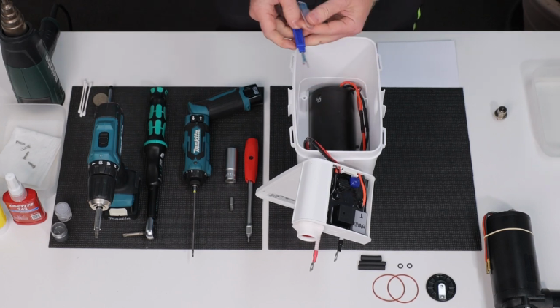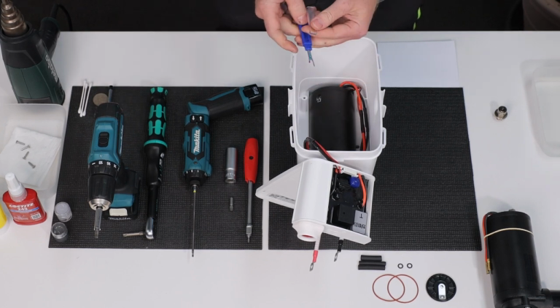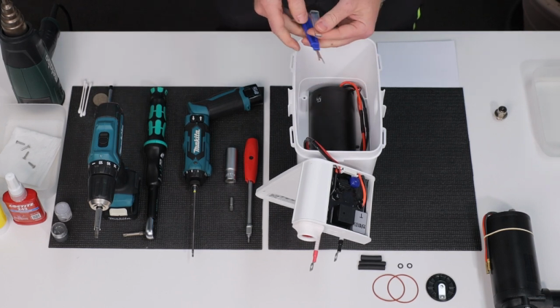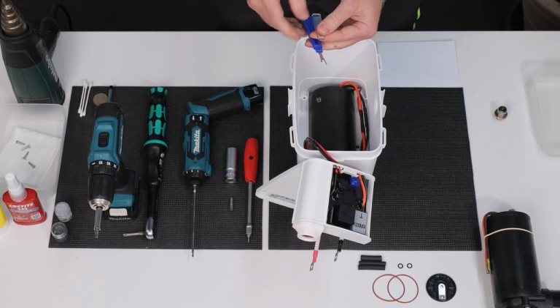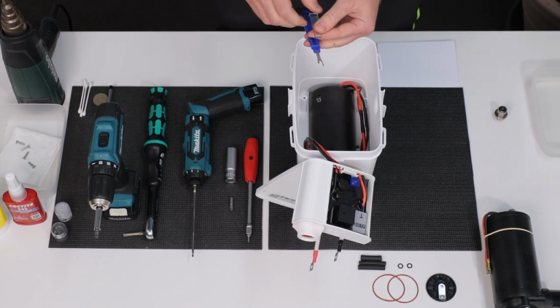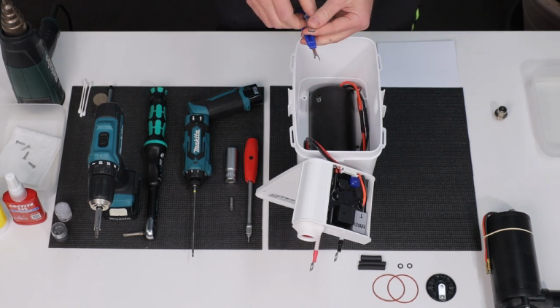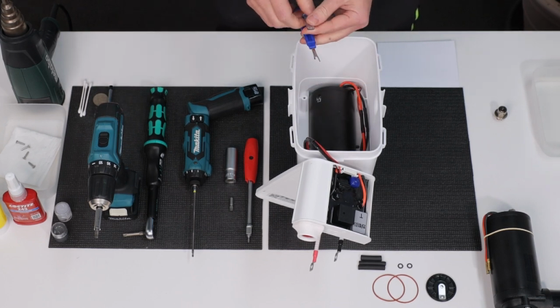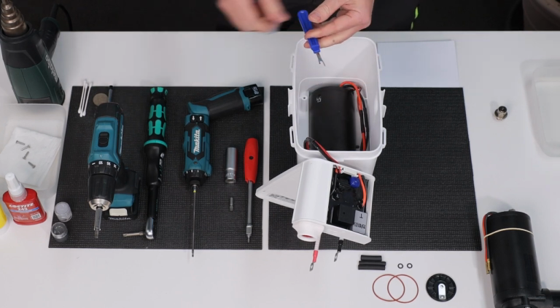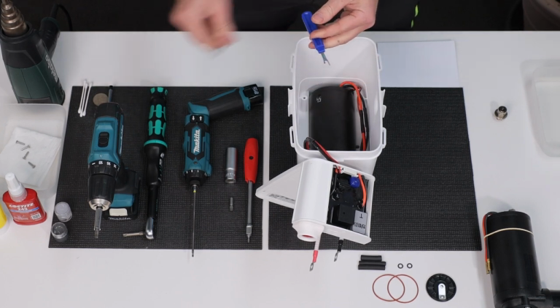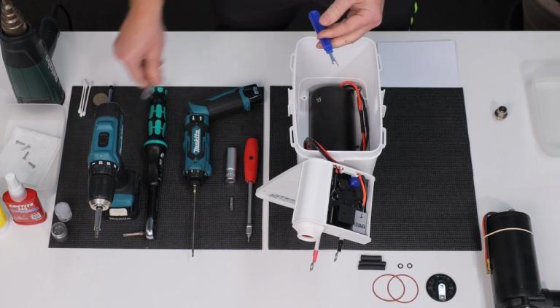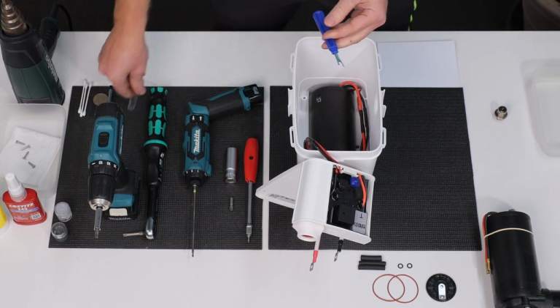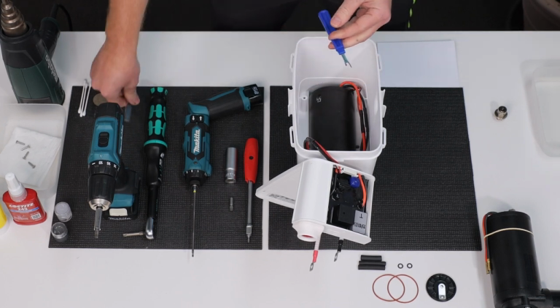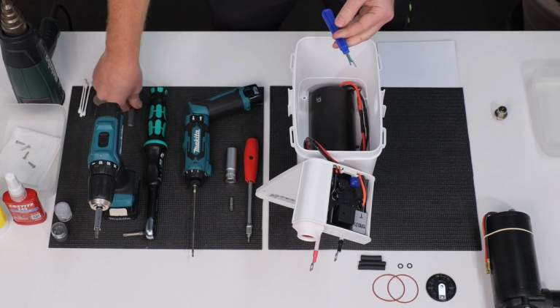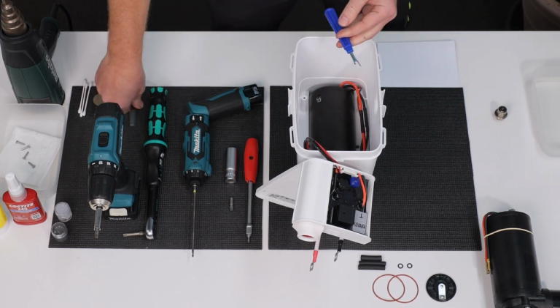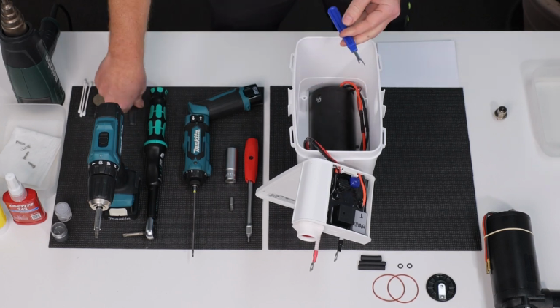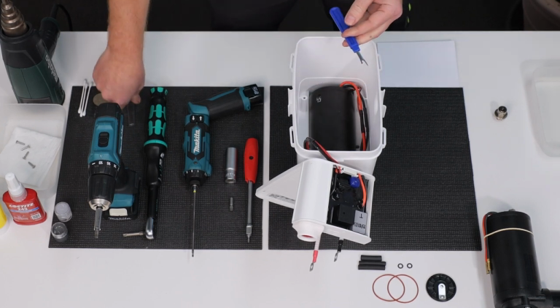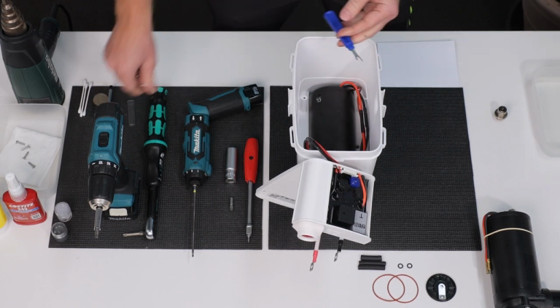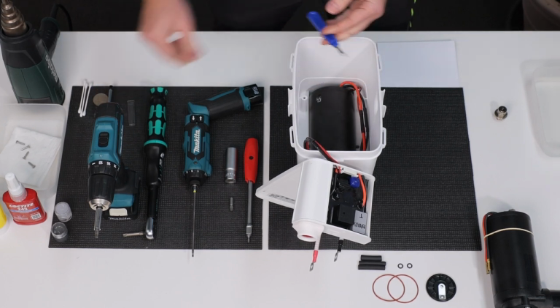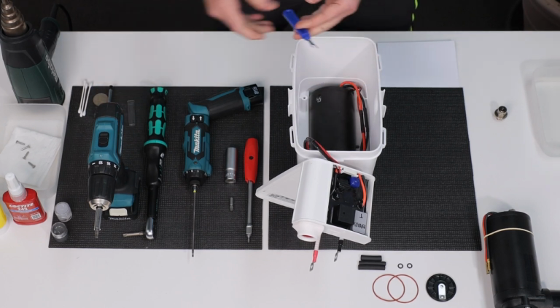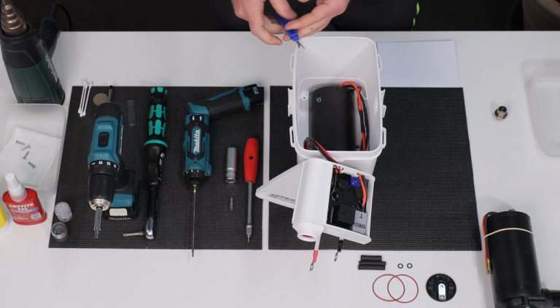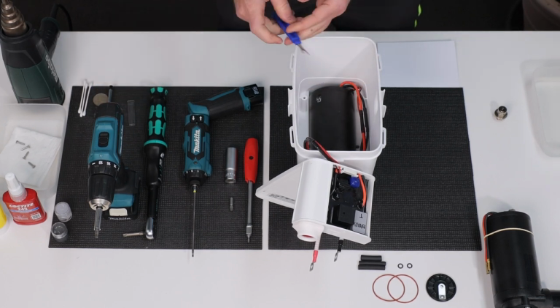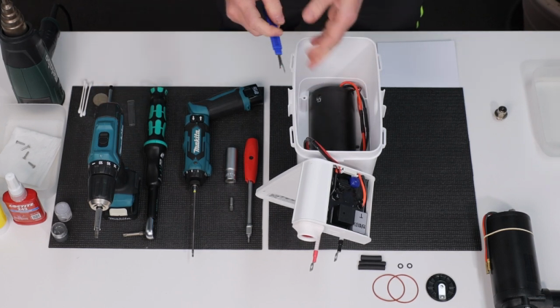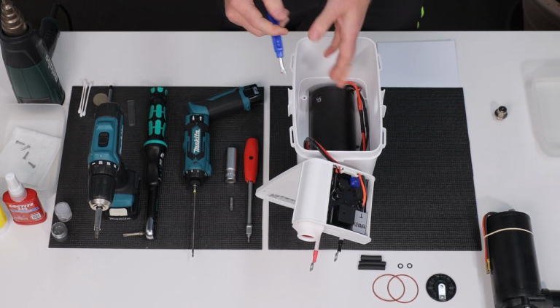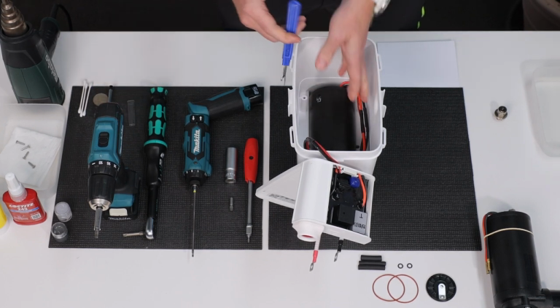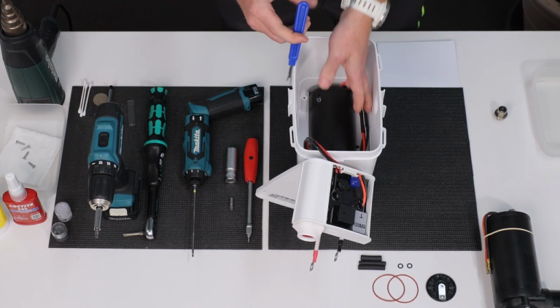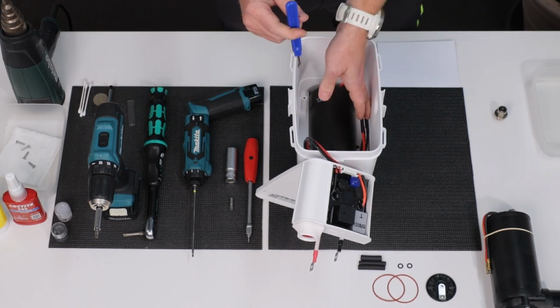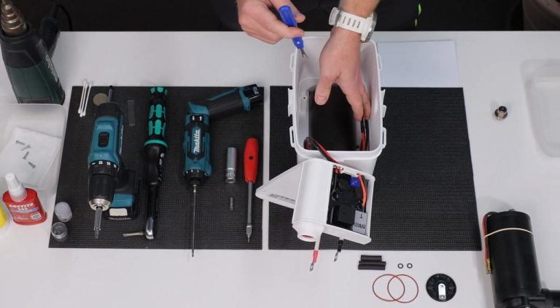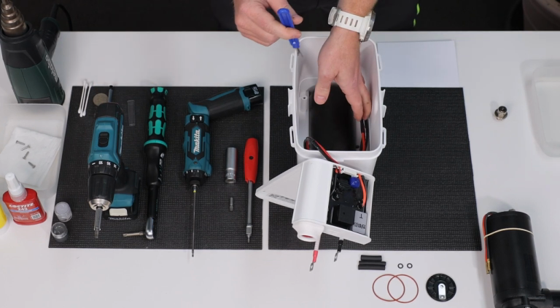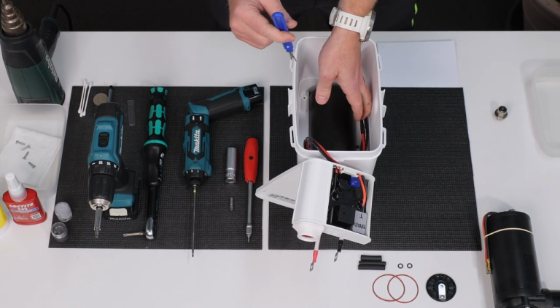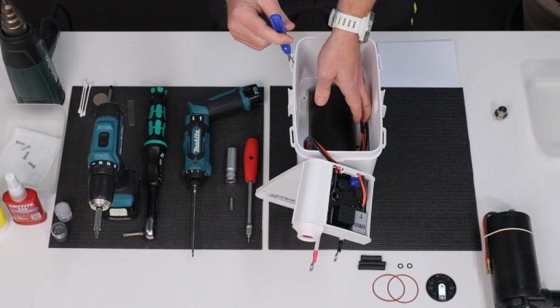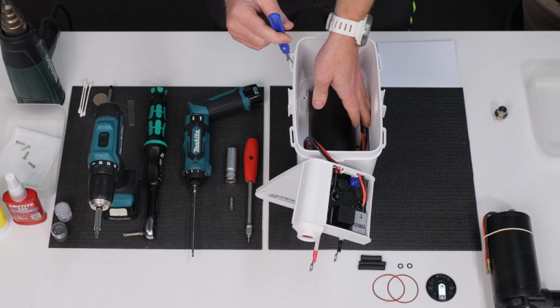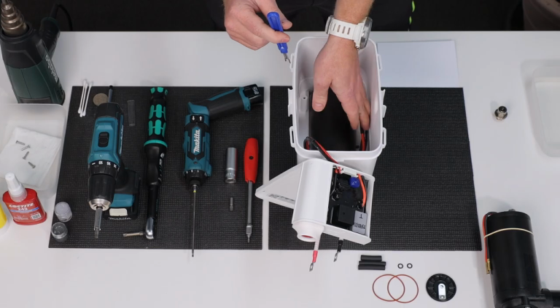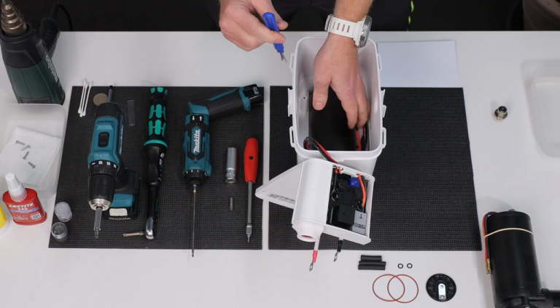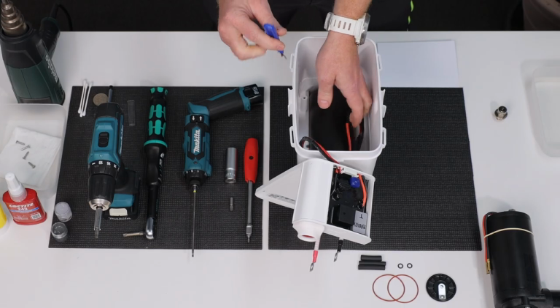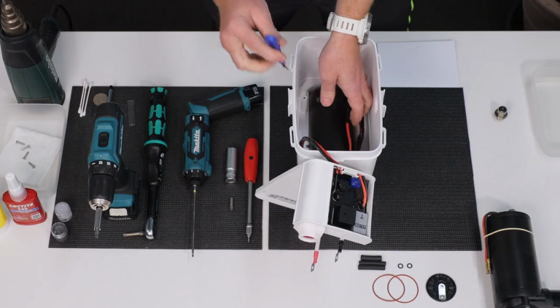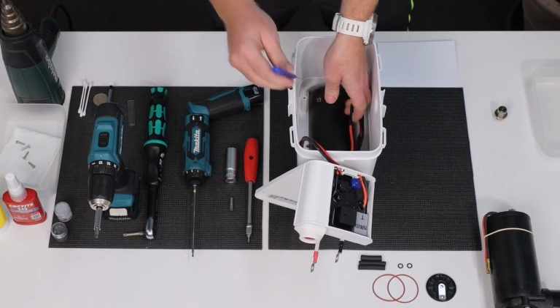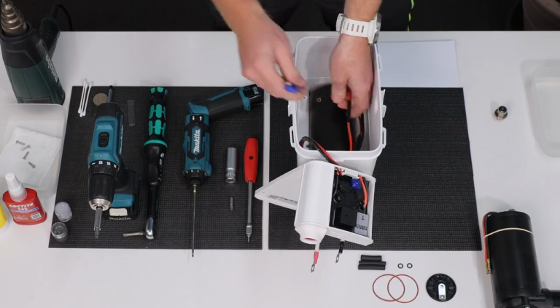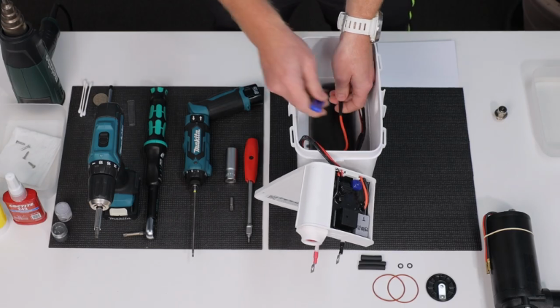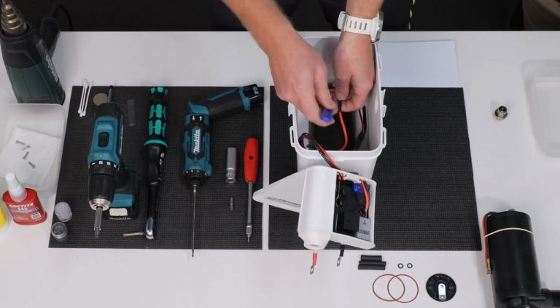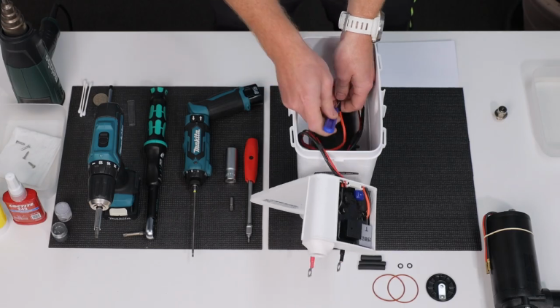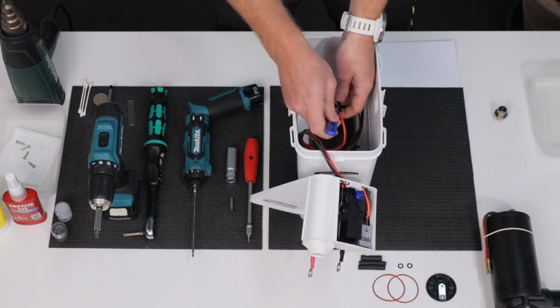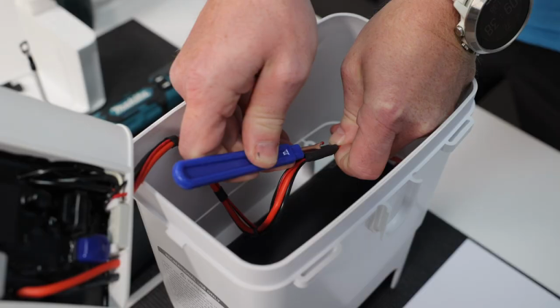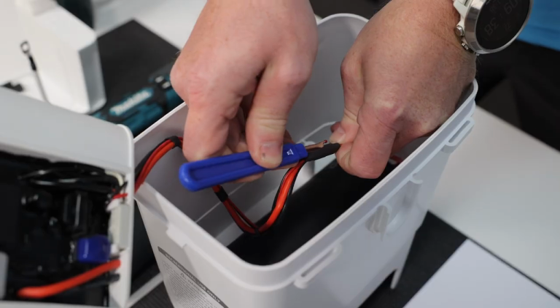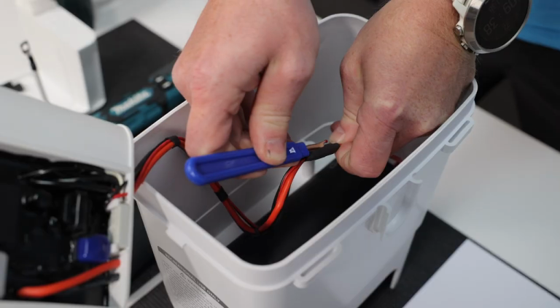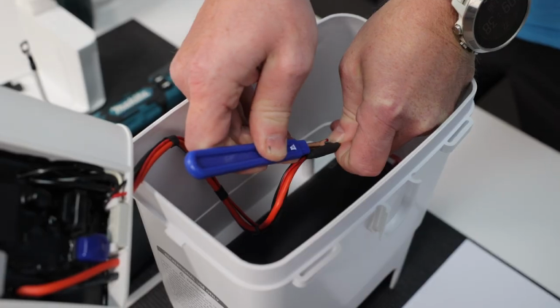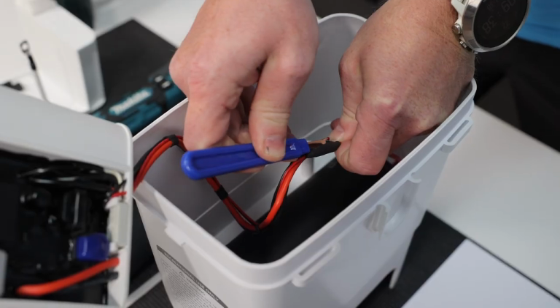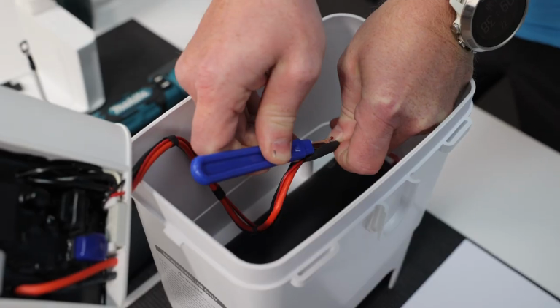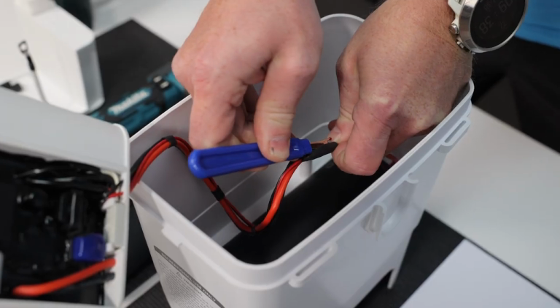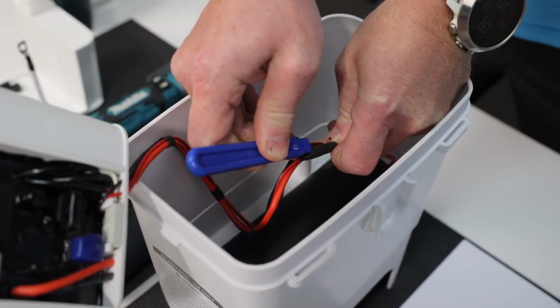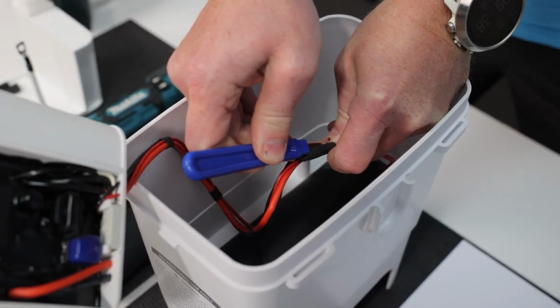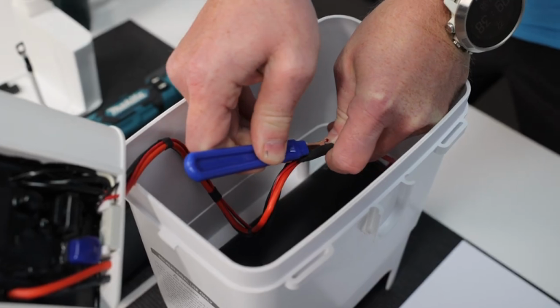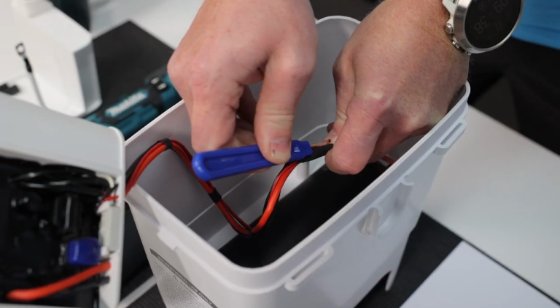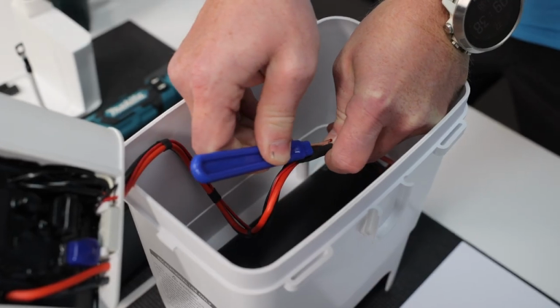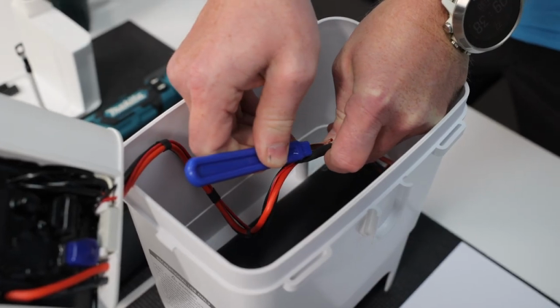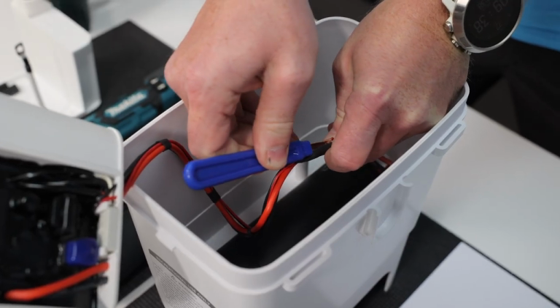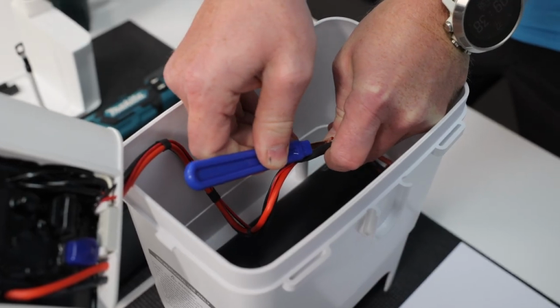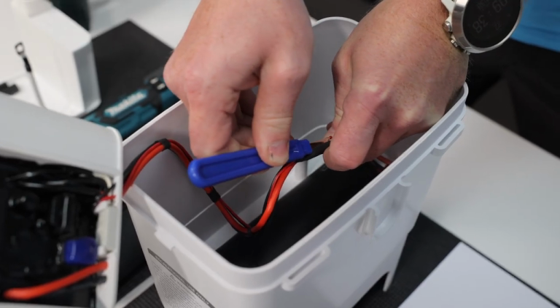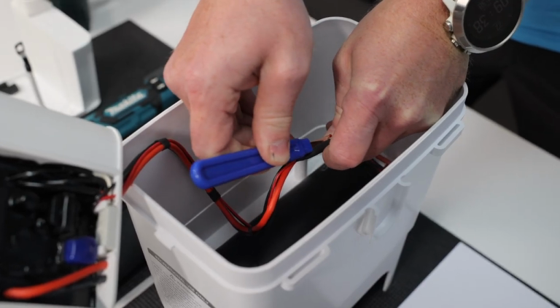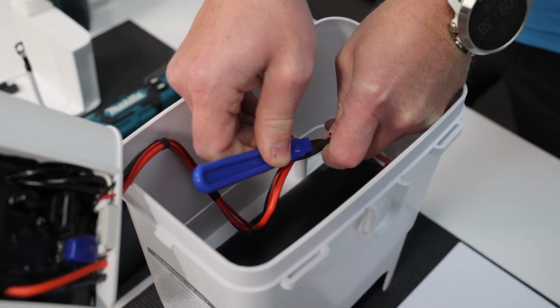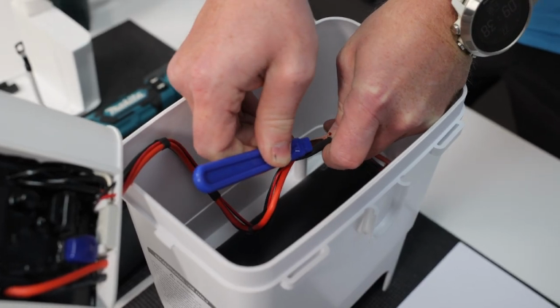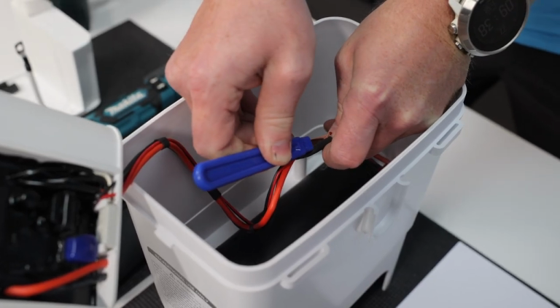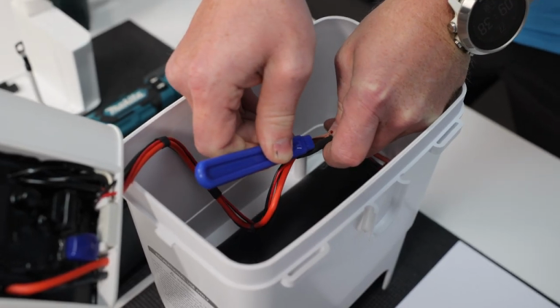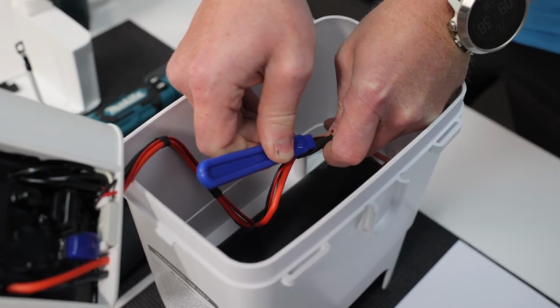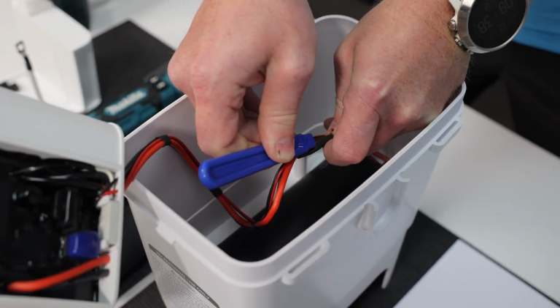What you'll need to do now is to take the seam ripper or small cuticle scissors to cut the heat shrink tubings that cover the wire connectors.